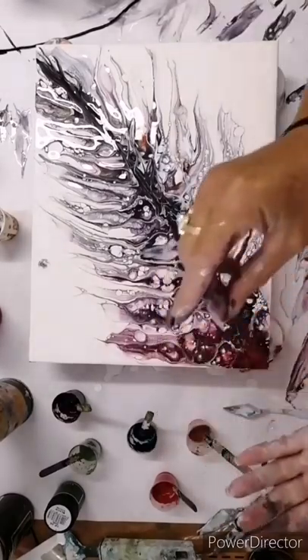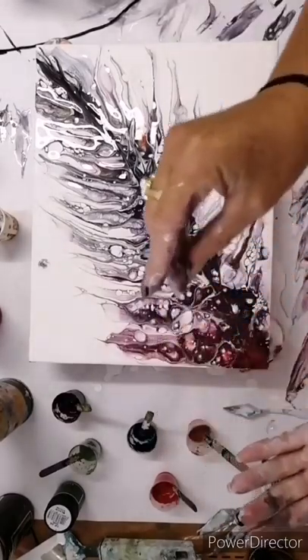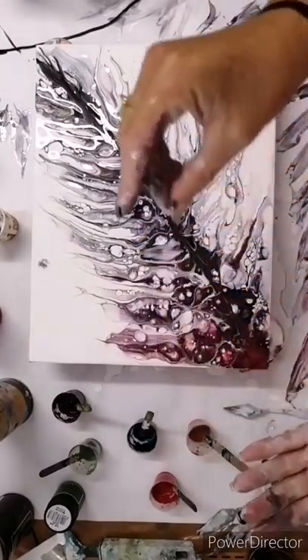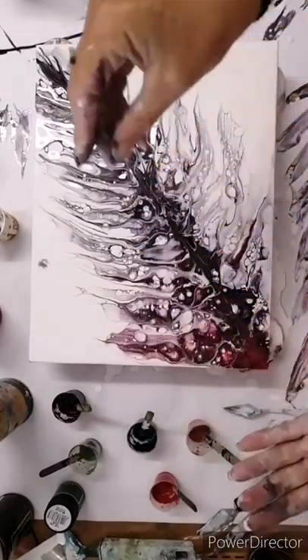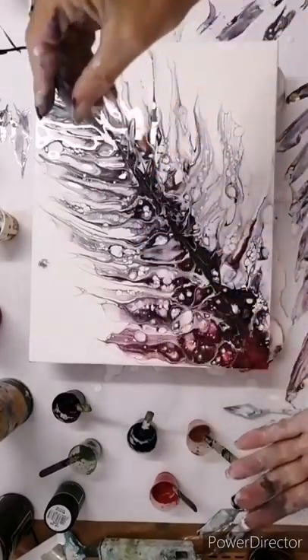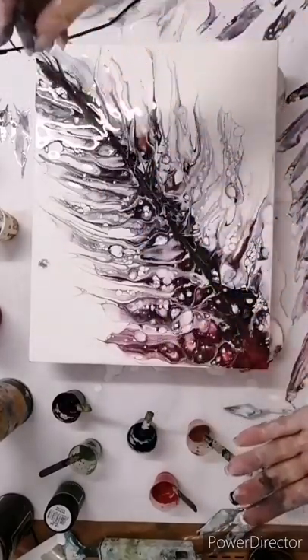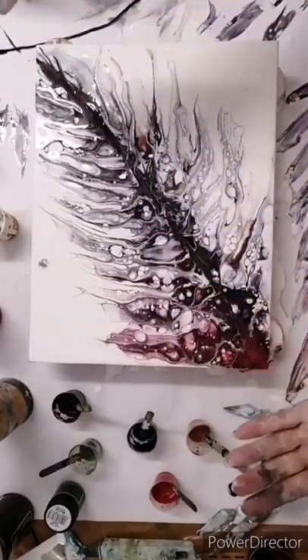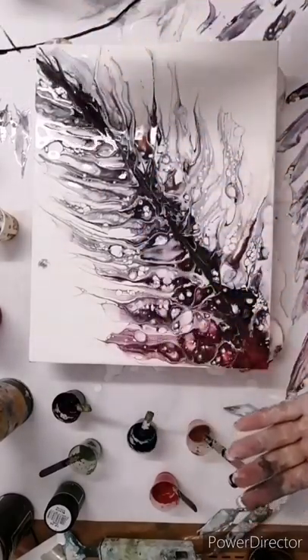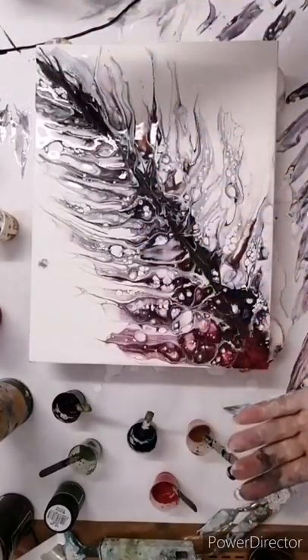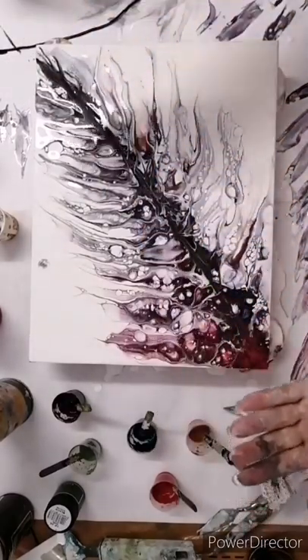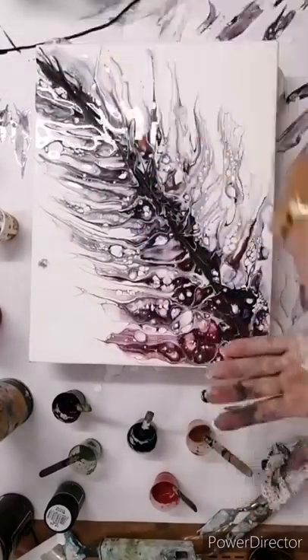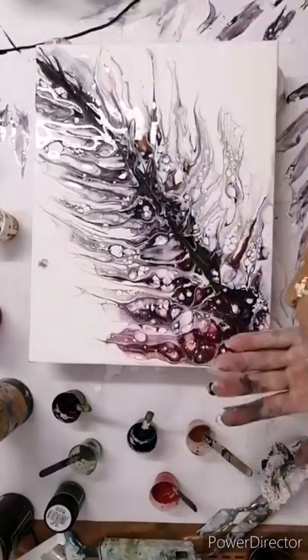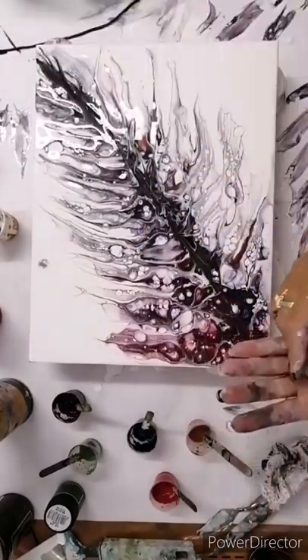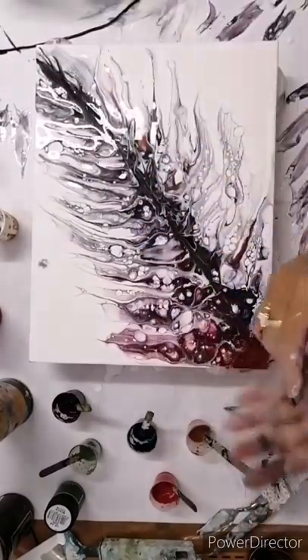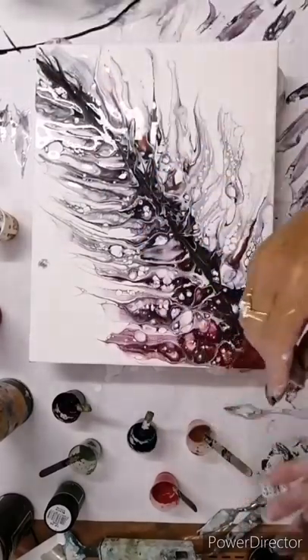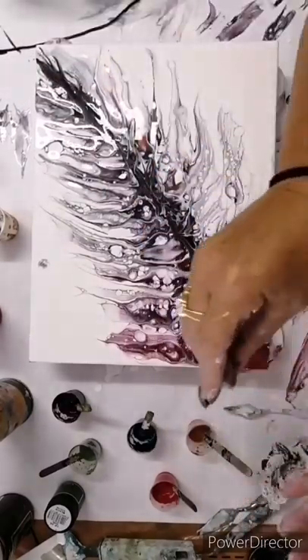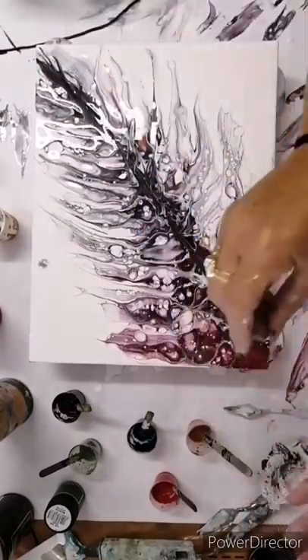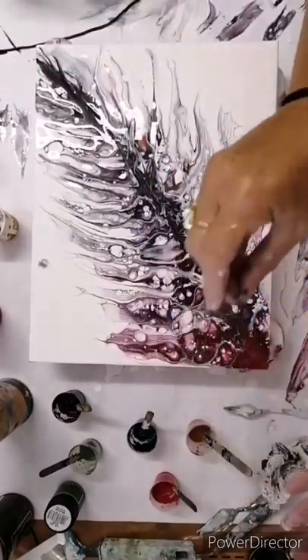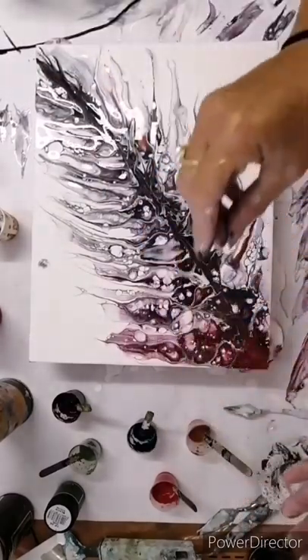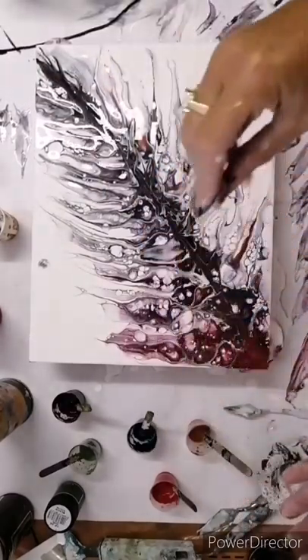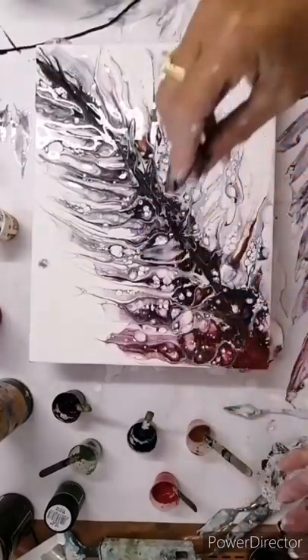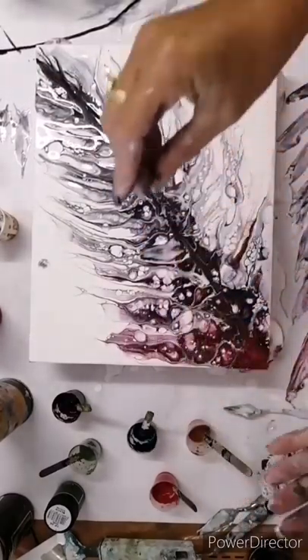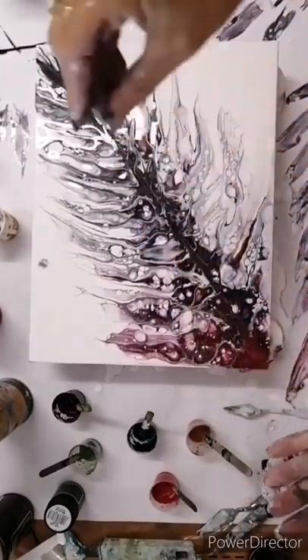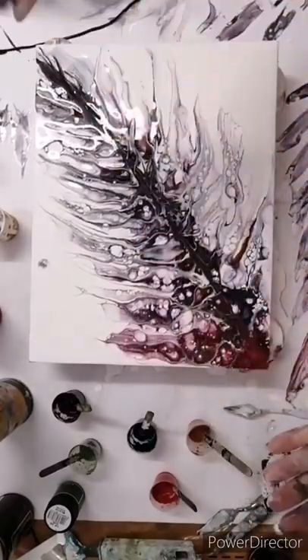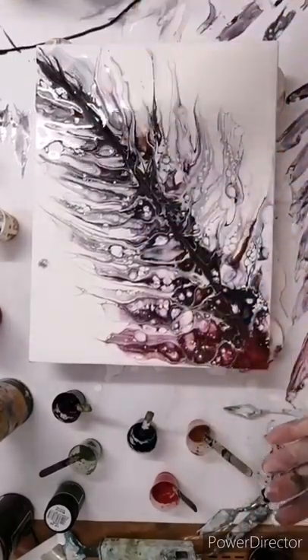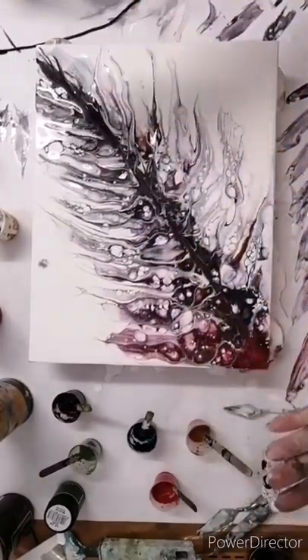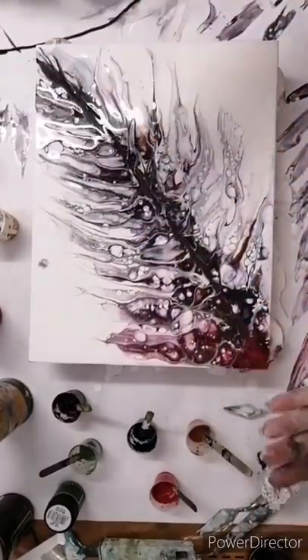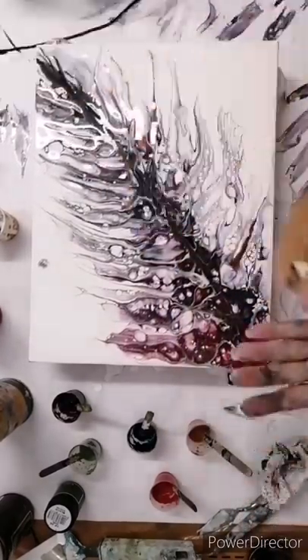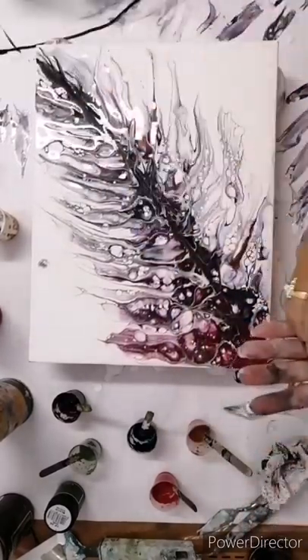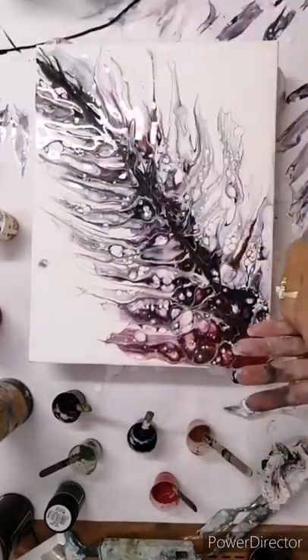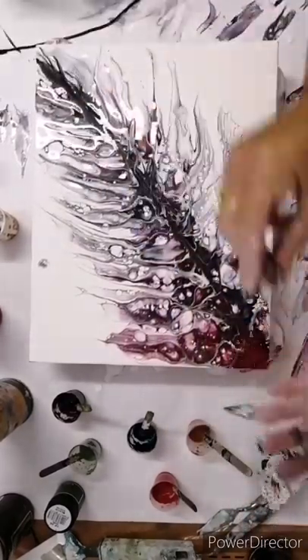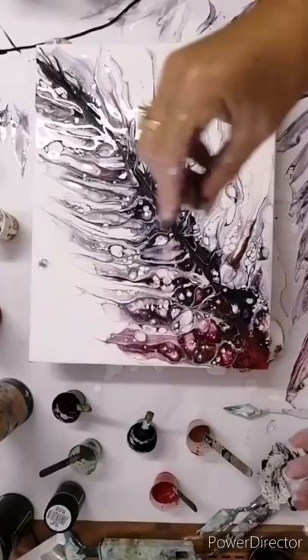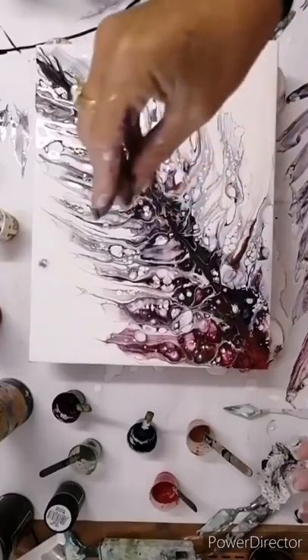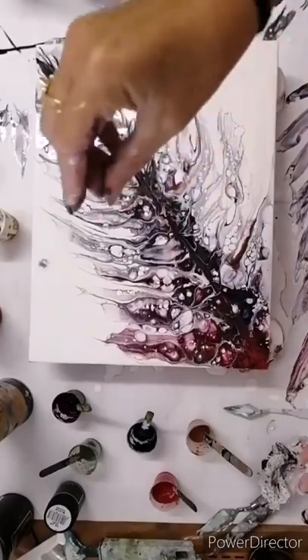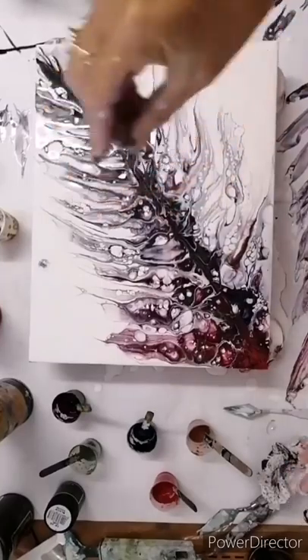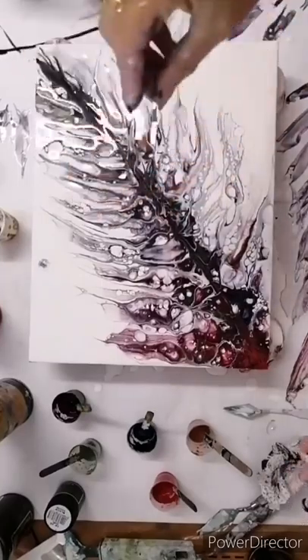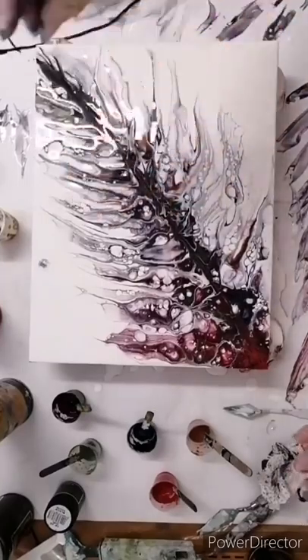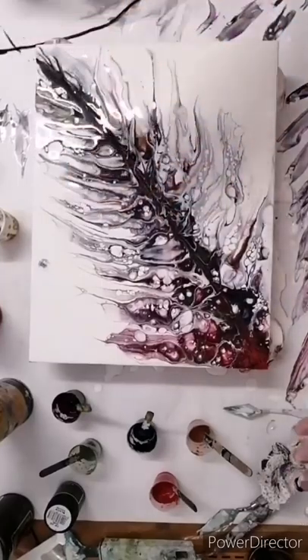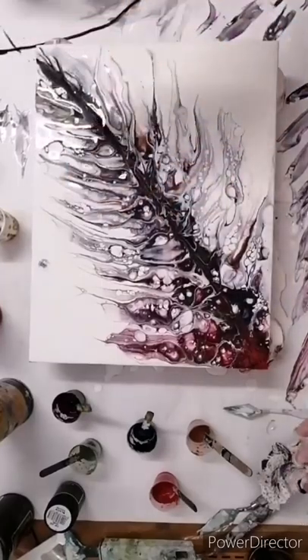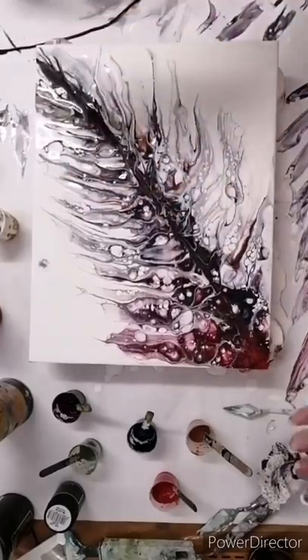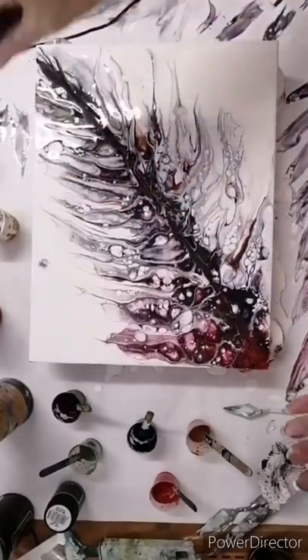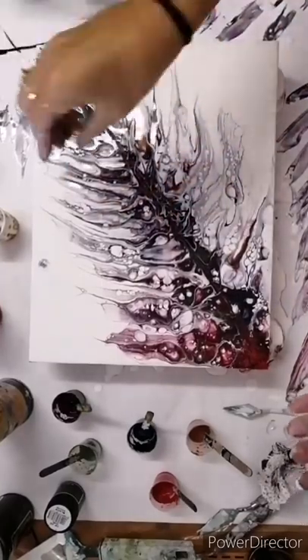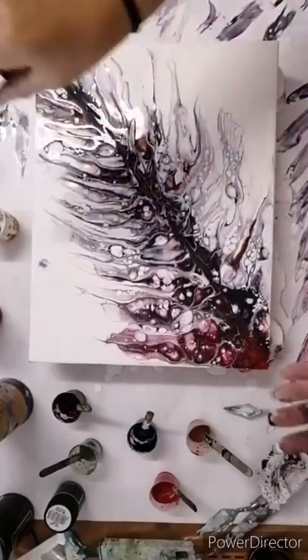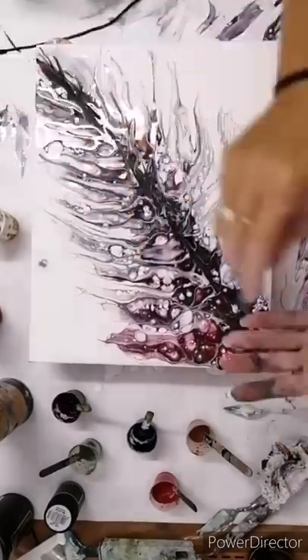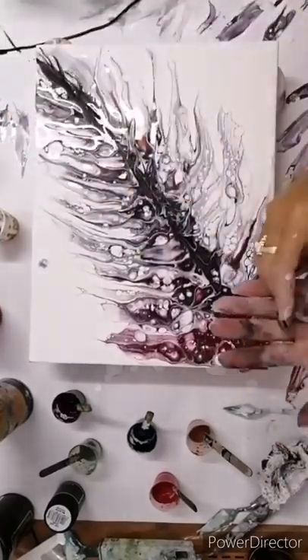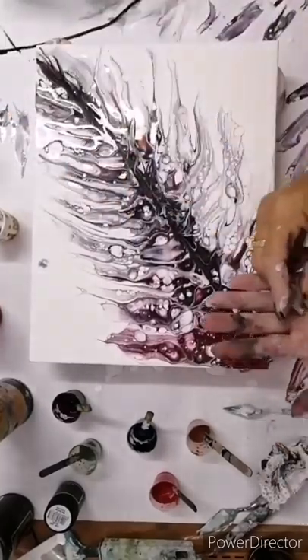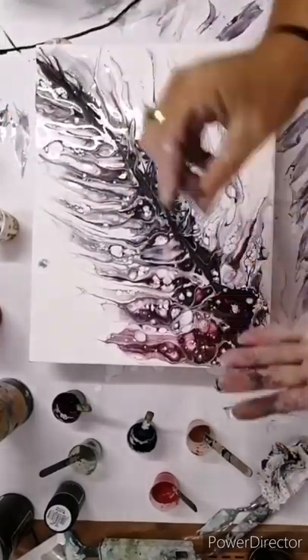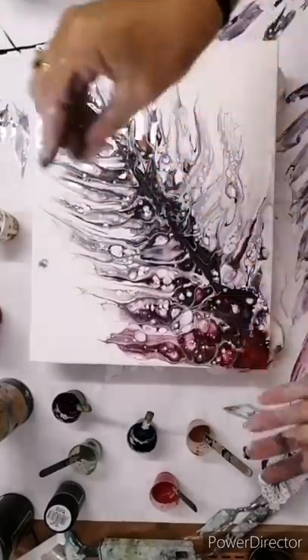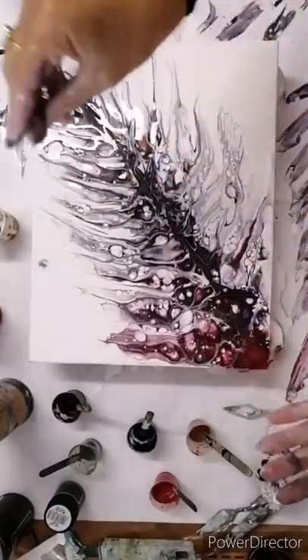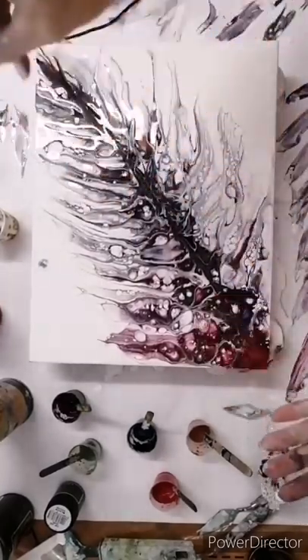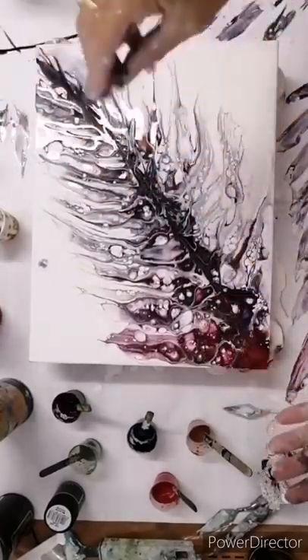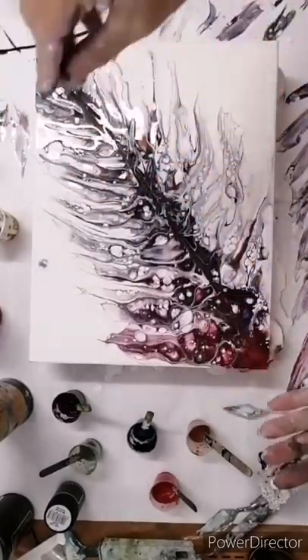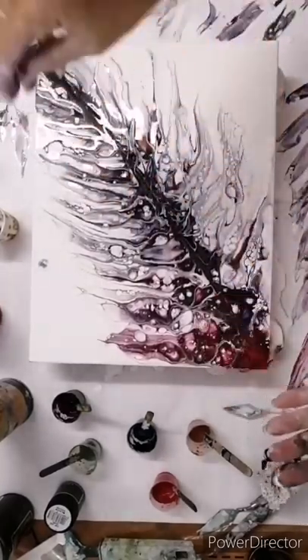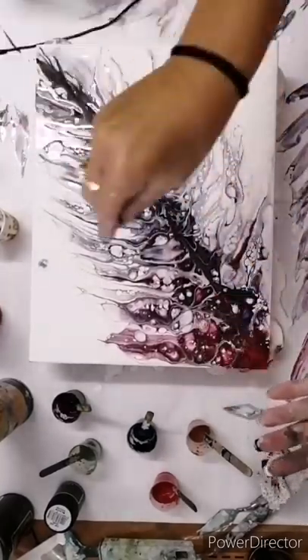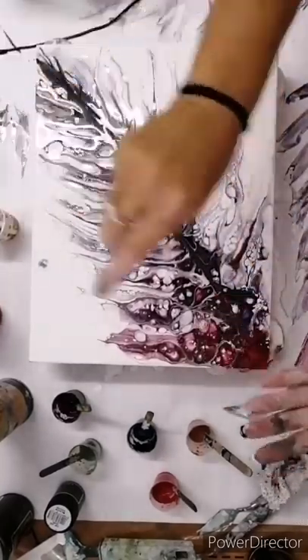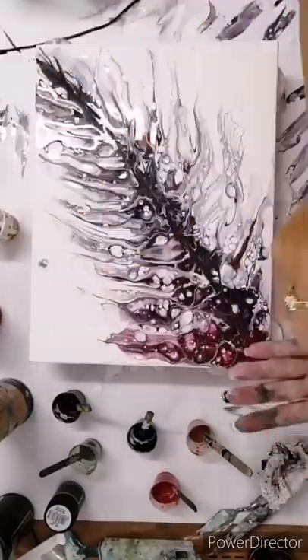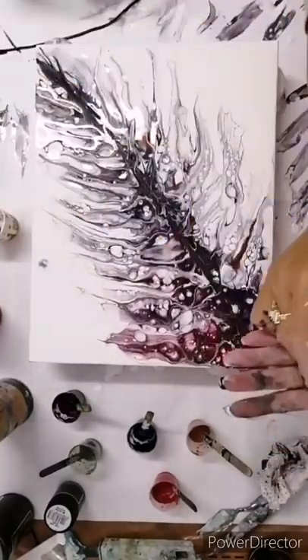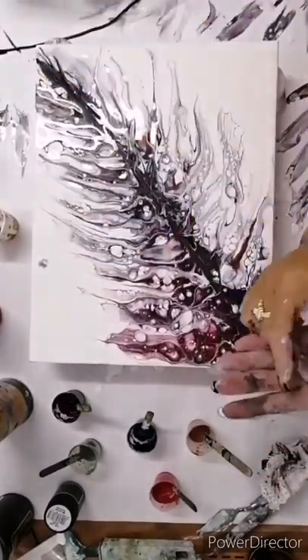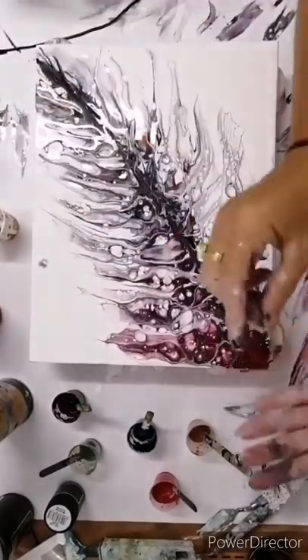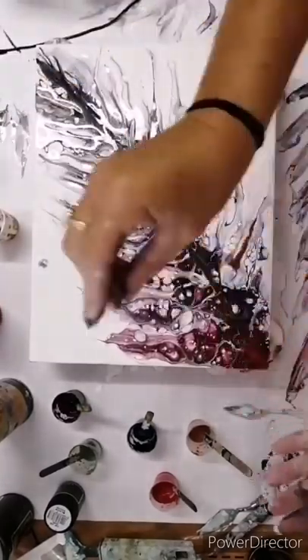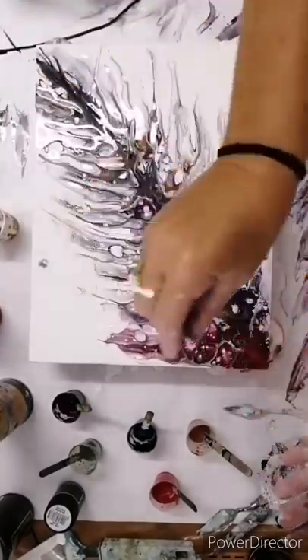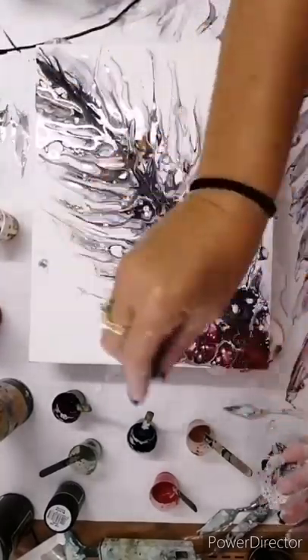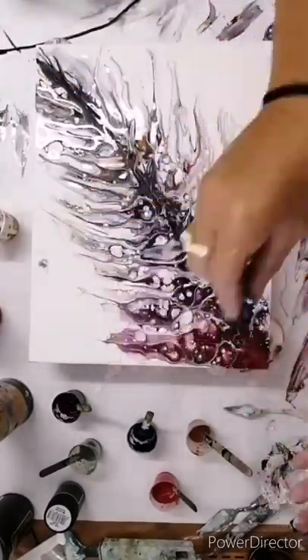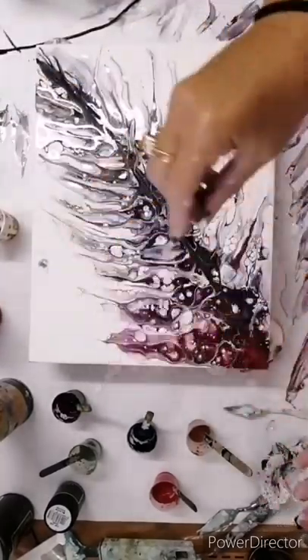The ever-present glitter. I think every painting — just about every painting of mine — has got this glitter on it.